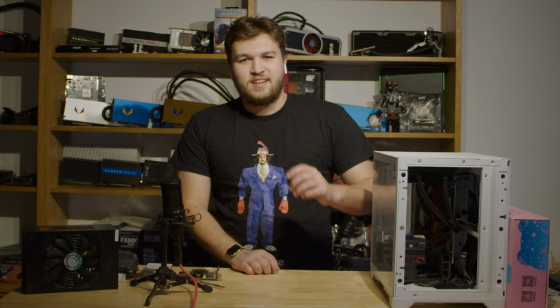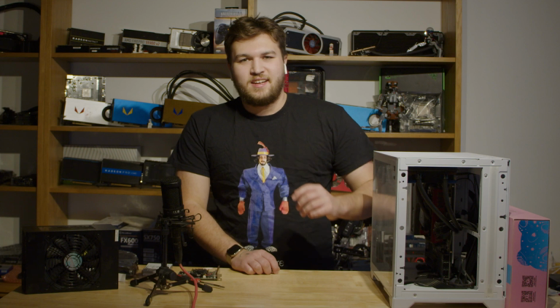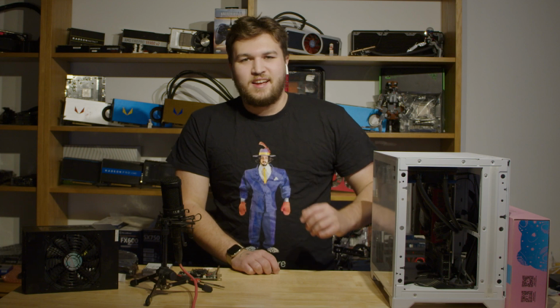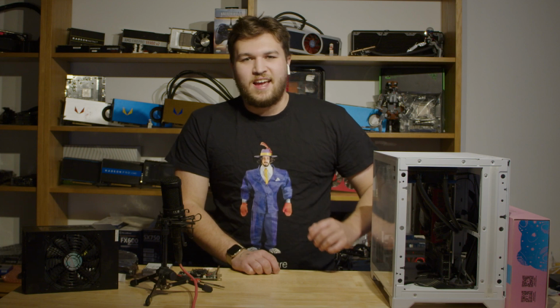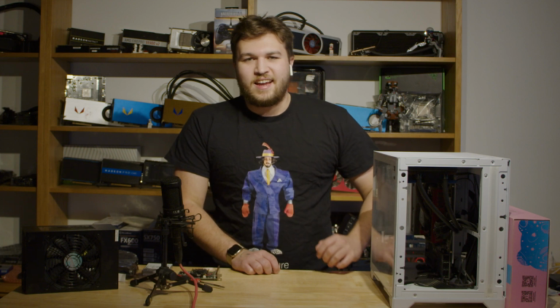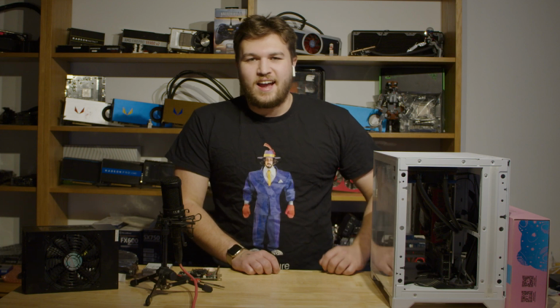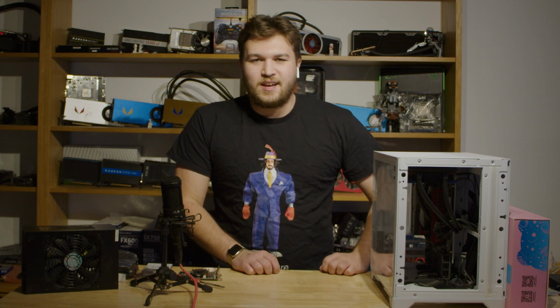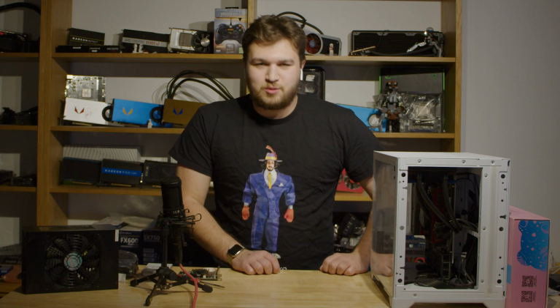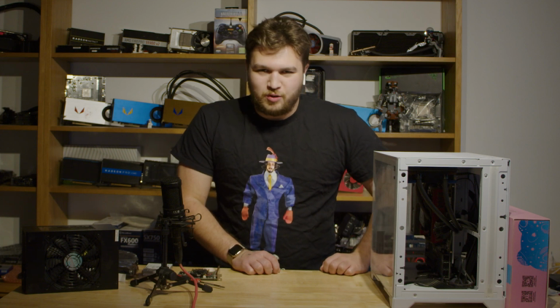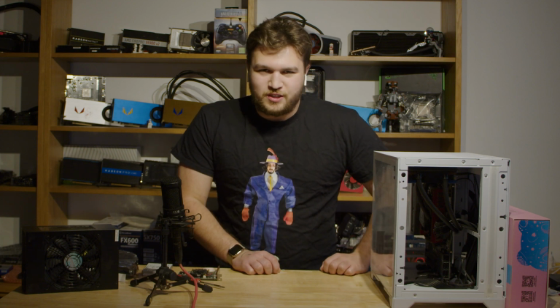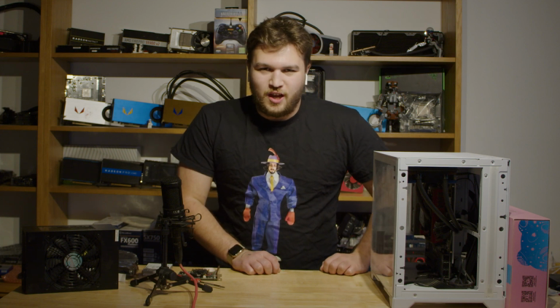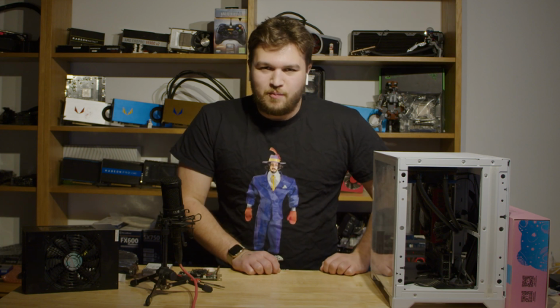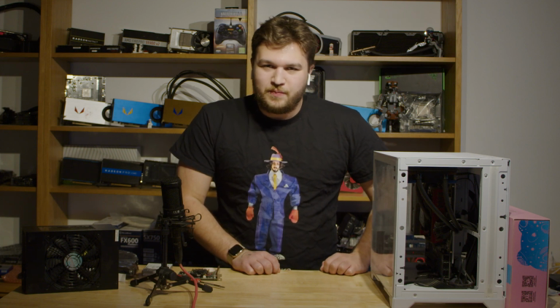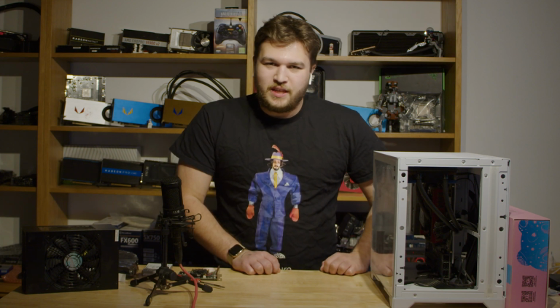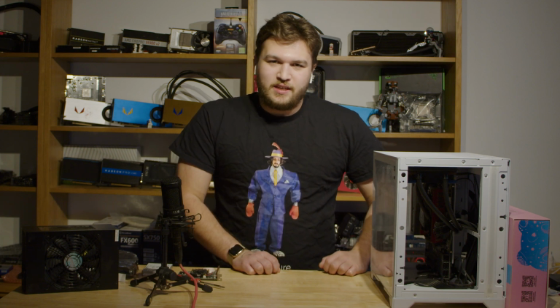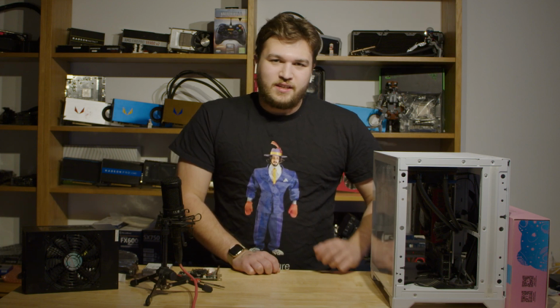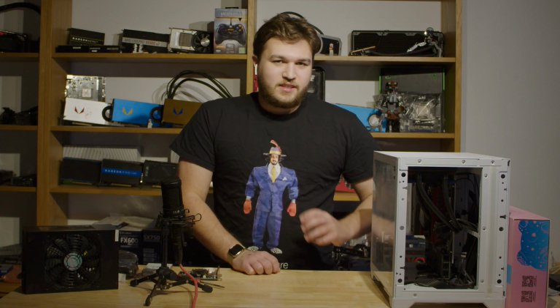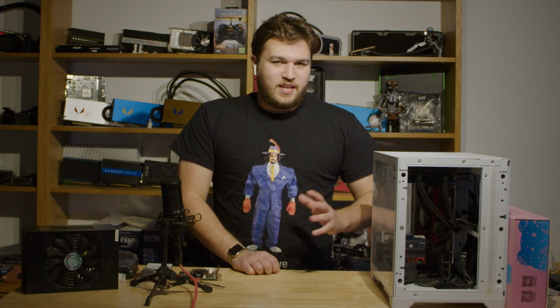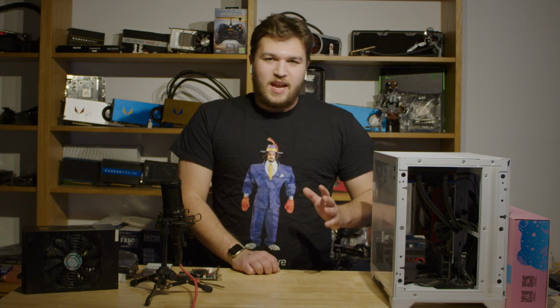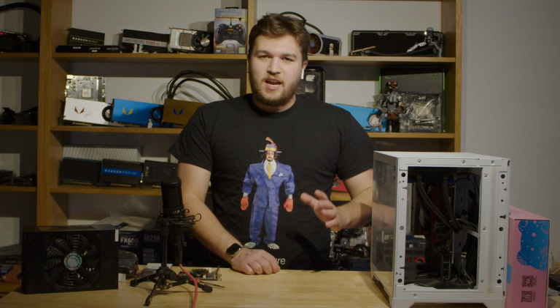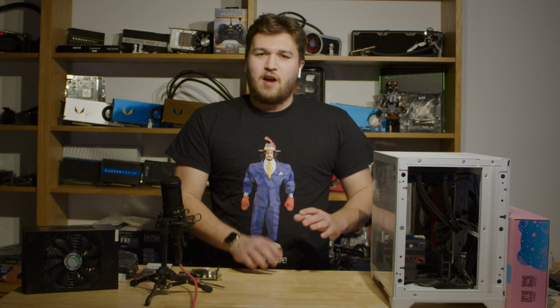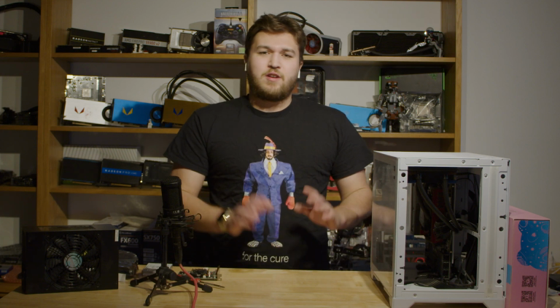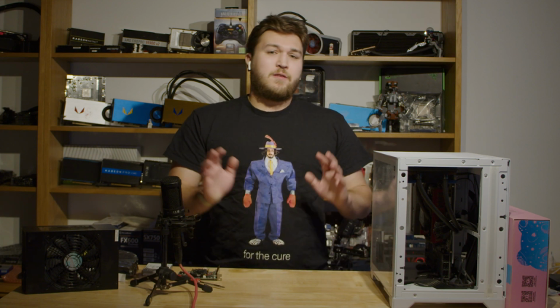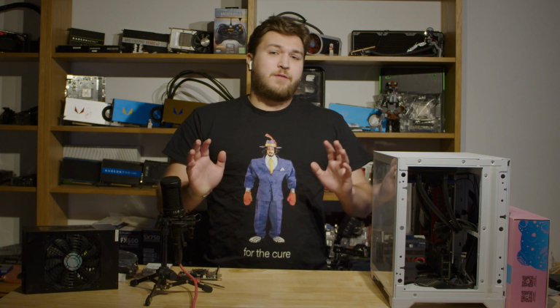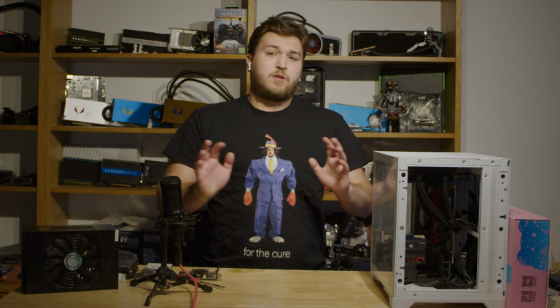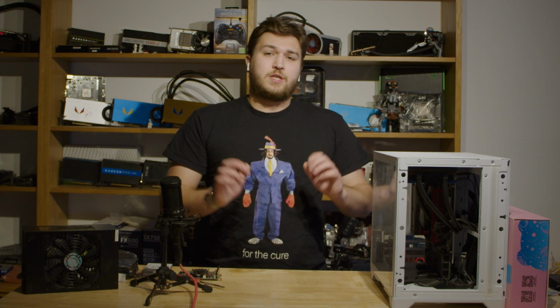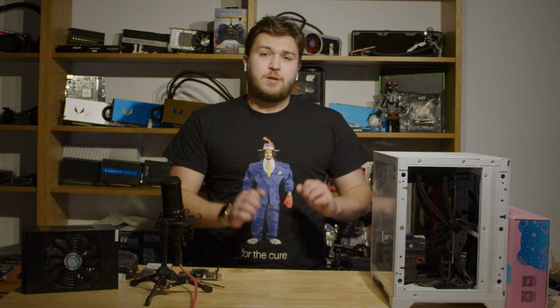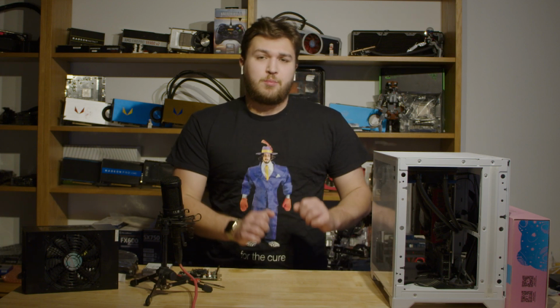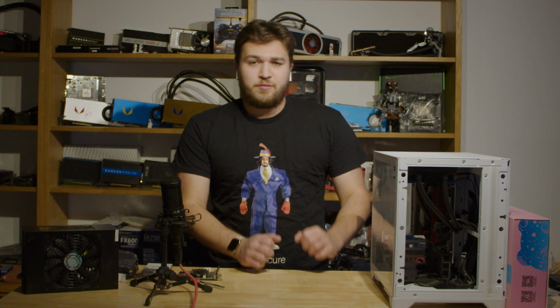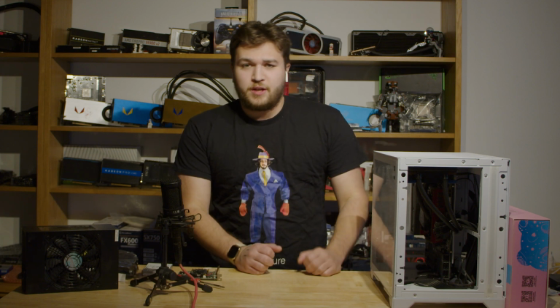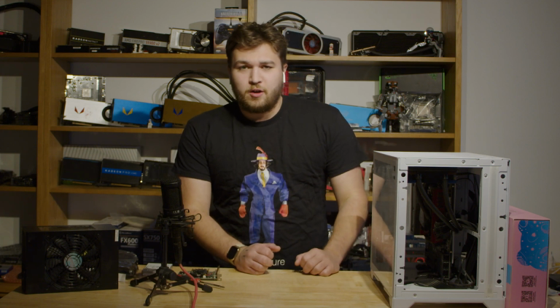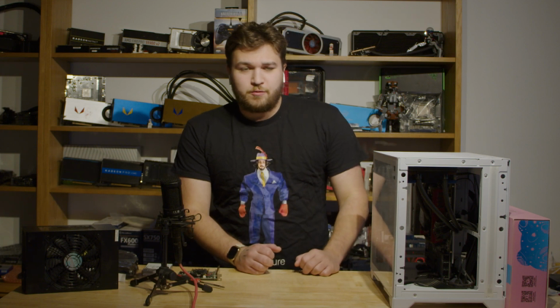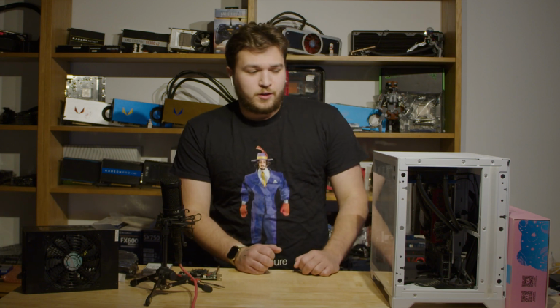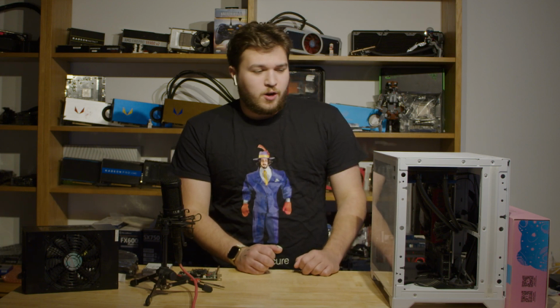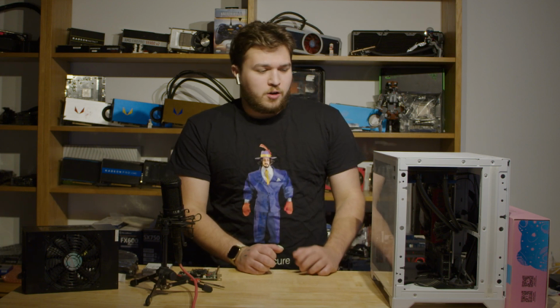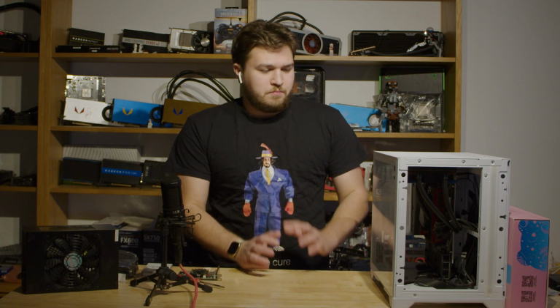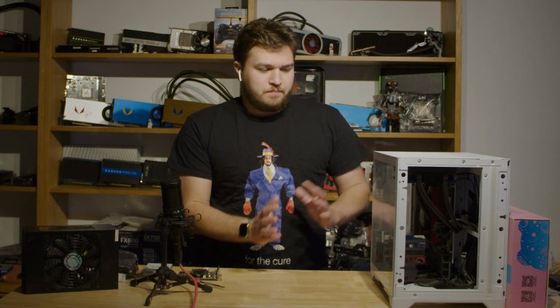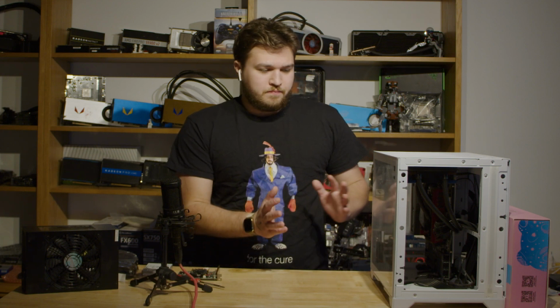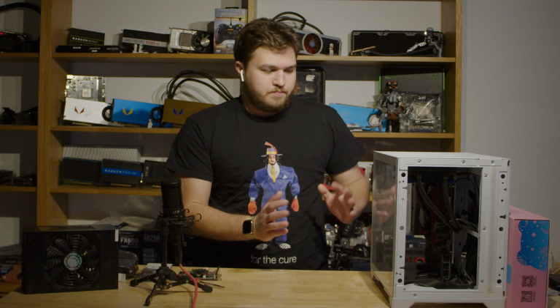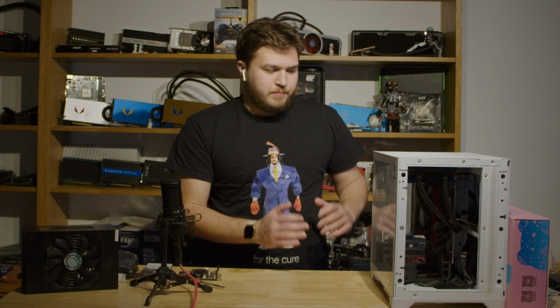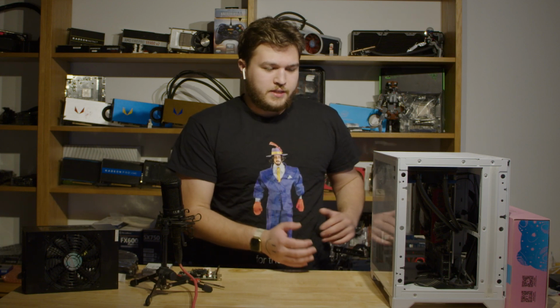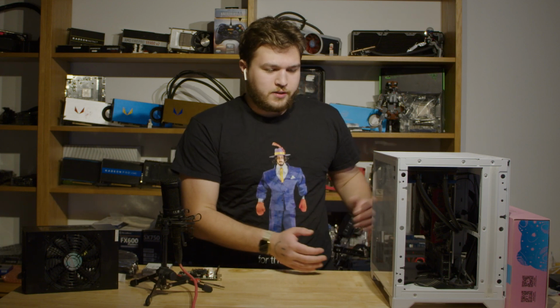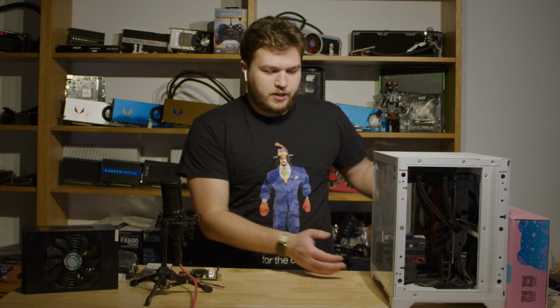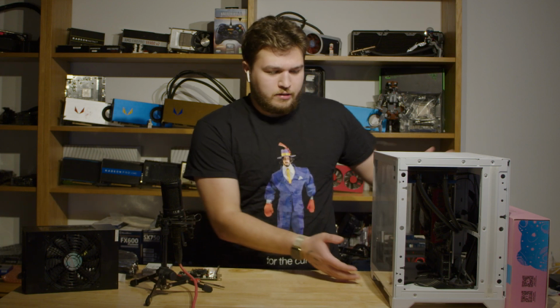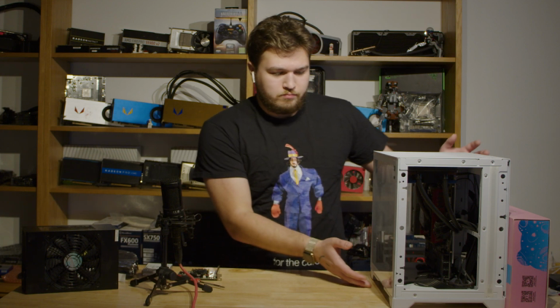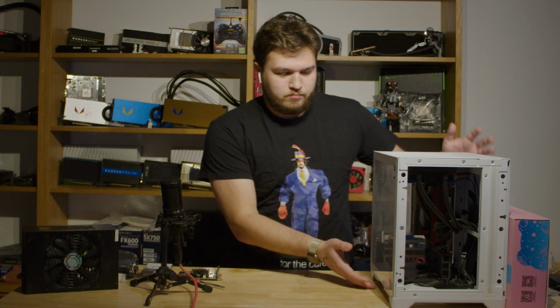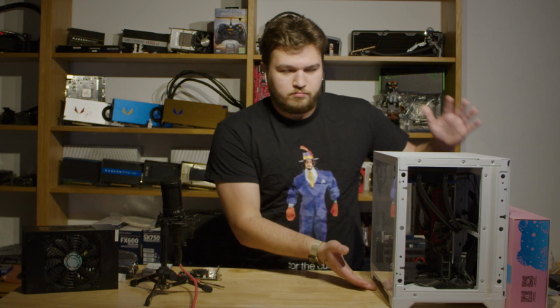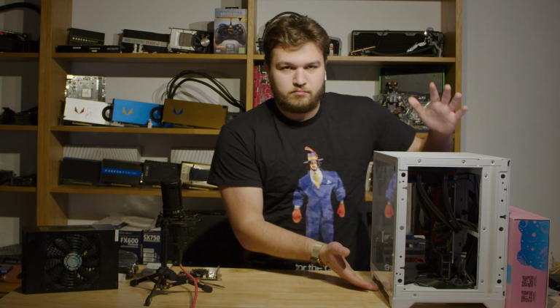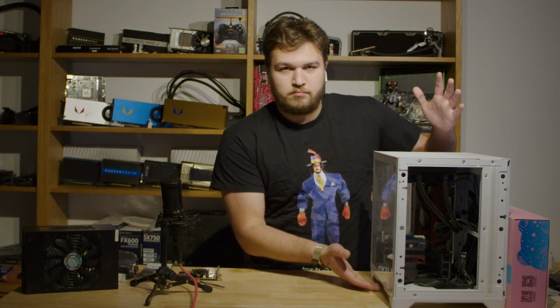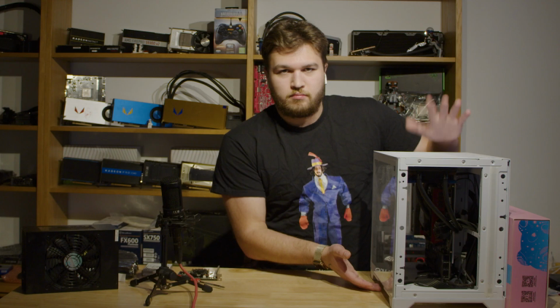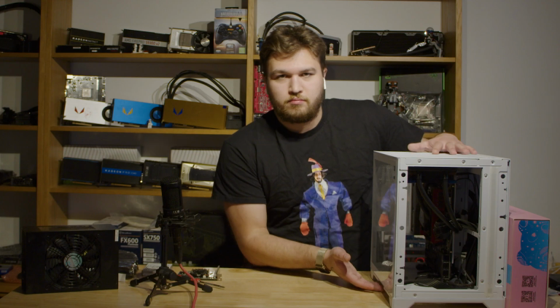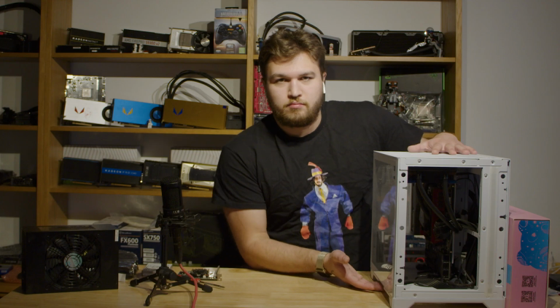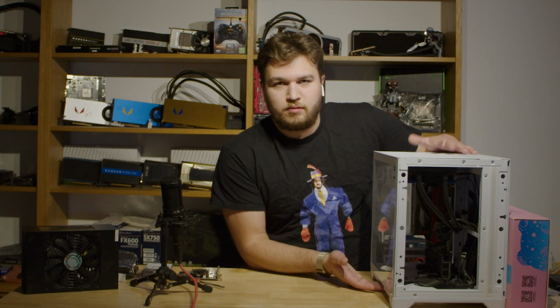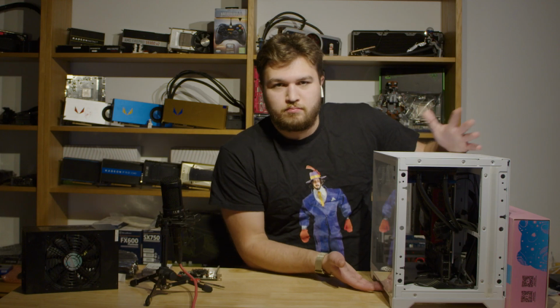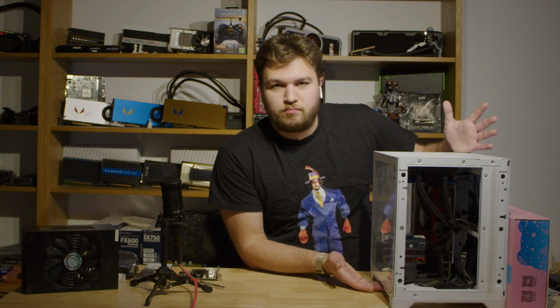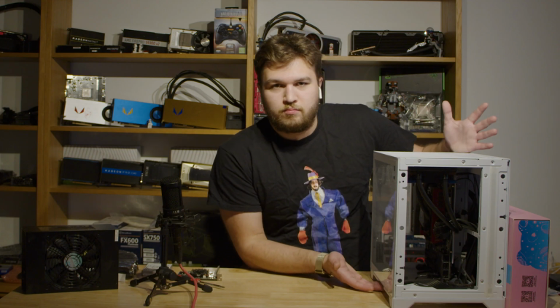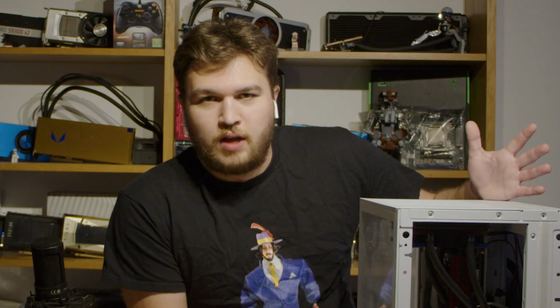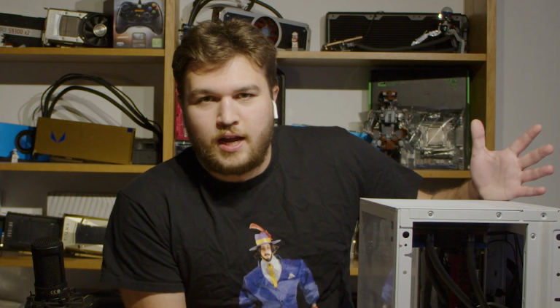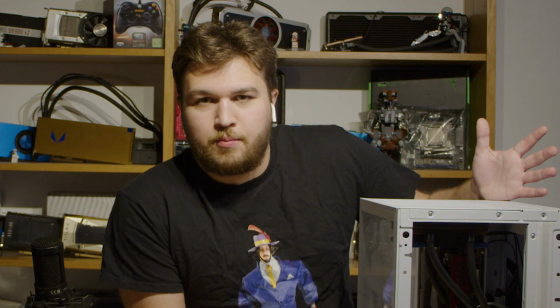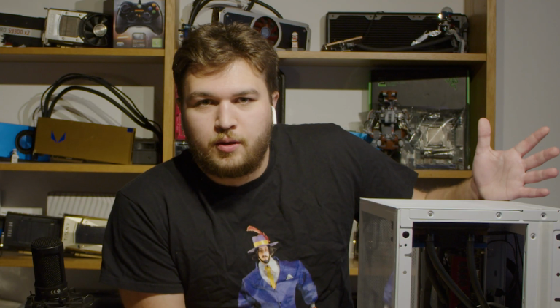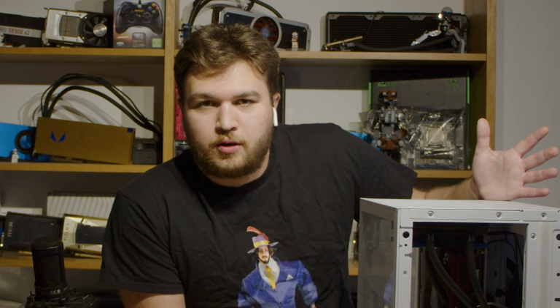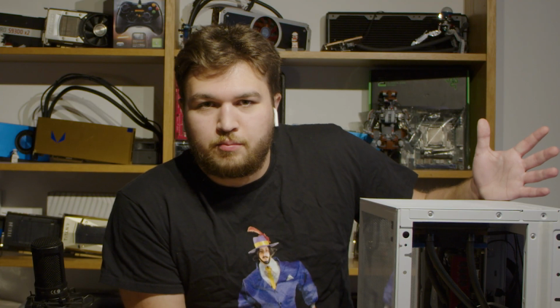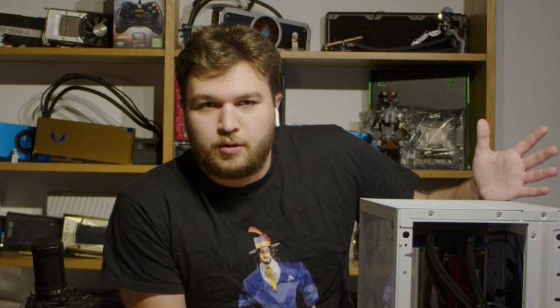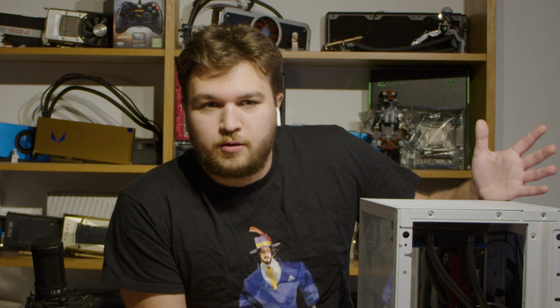Hey guys, what's up? Today I've got a very simple video for y'all. Basically, I gotta build a computer.